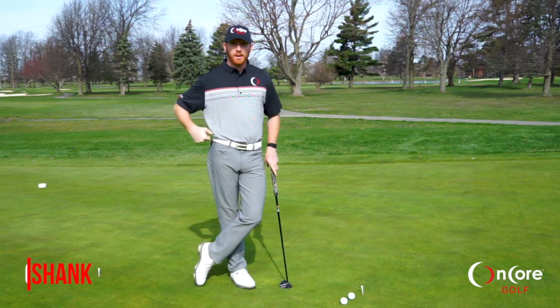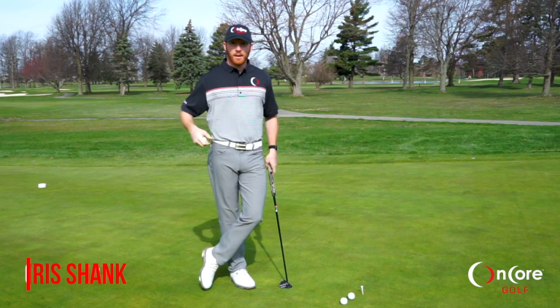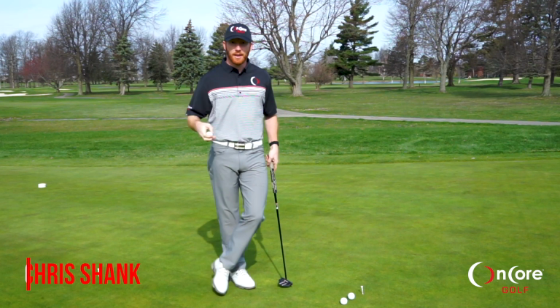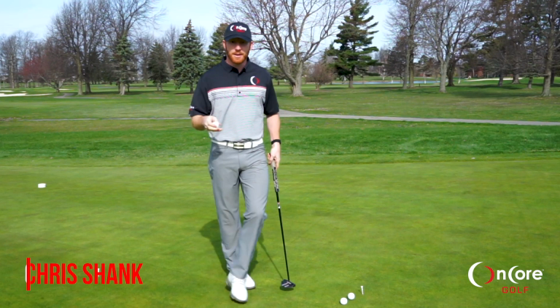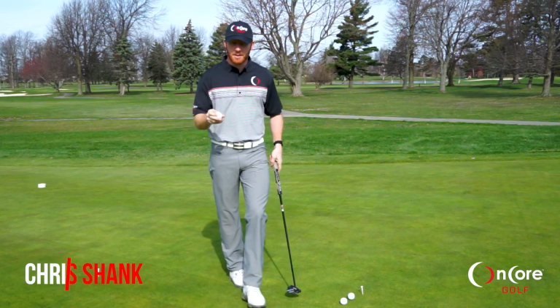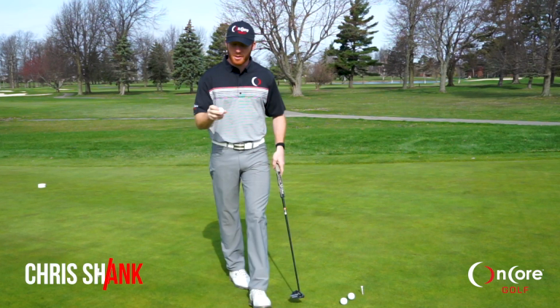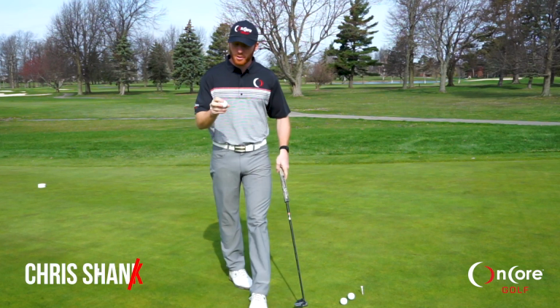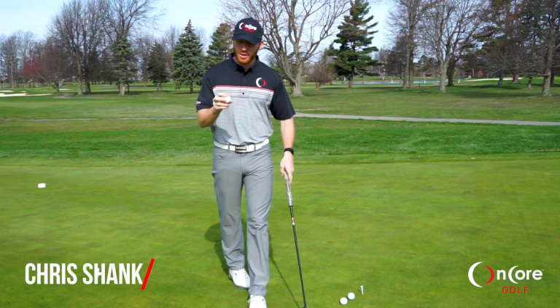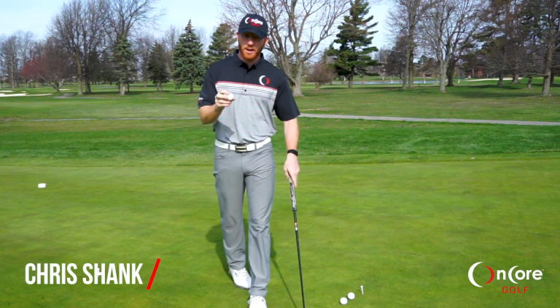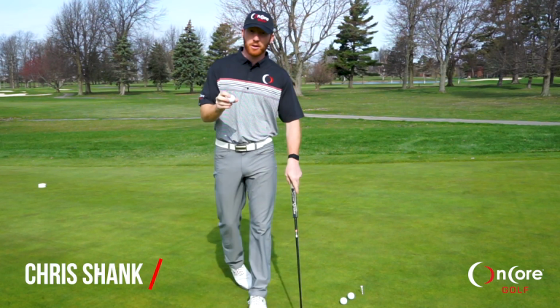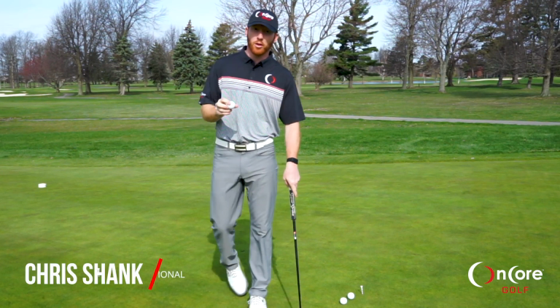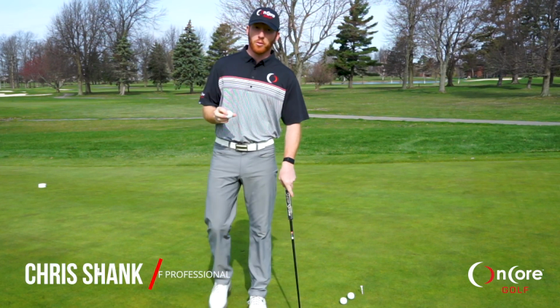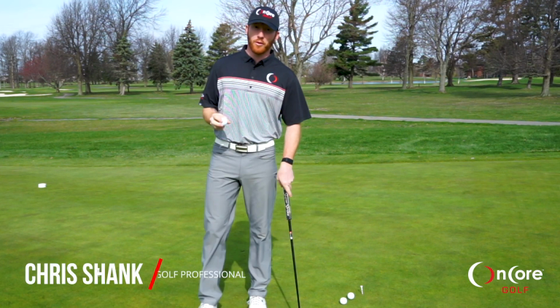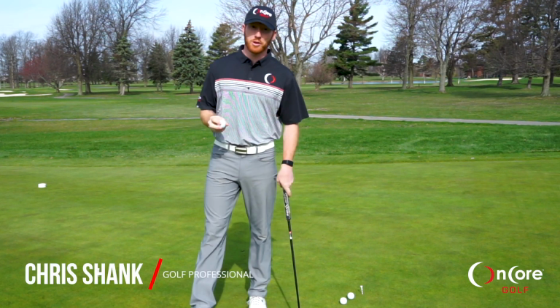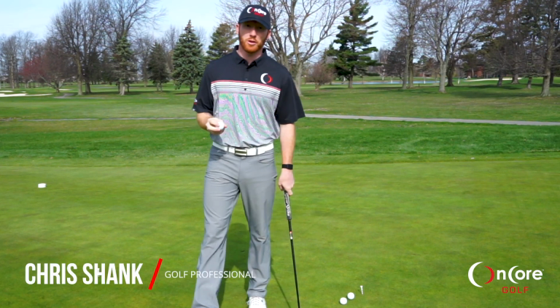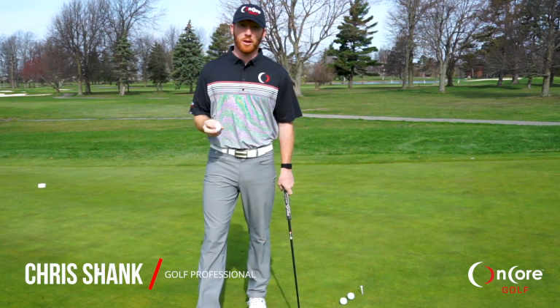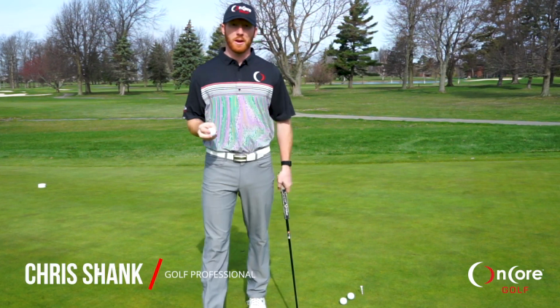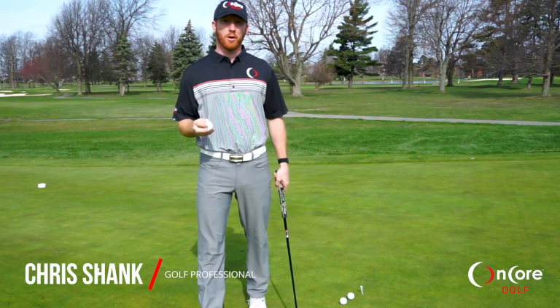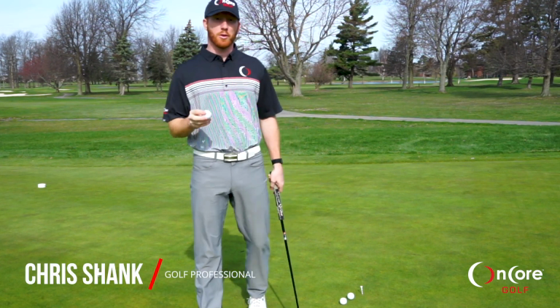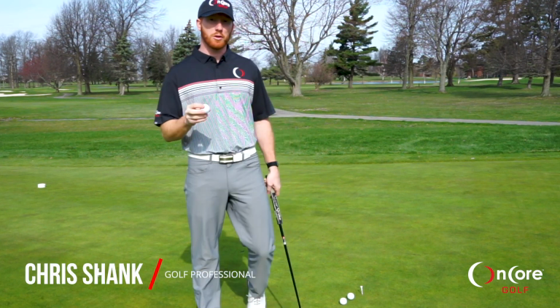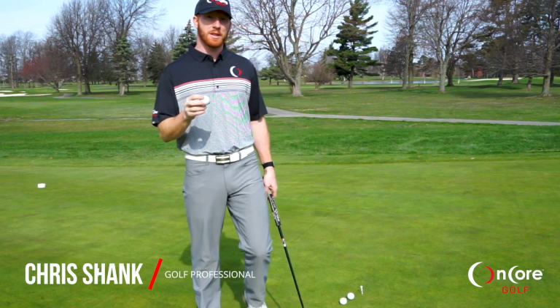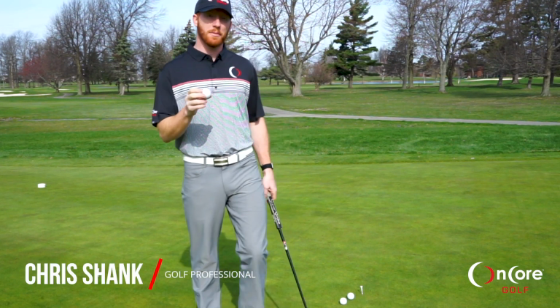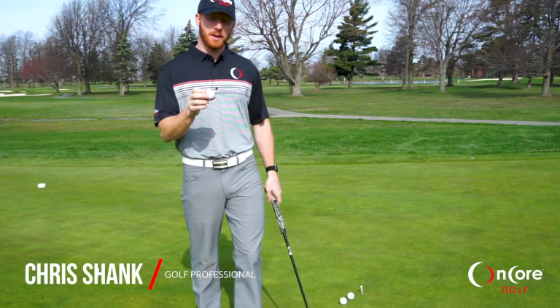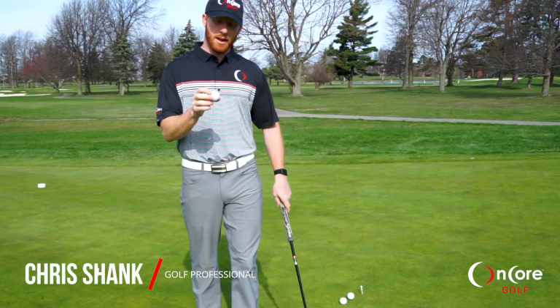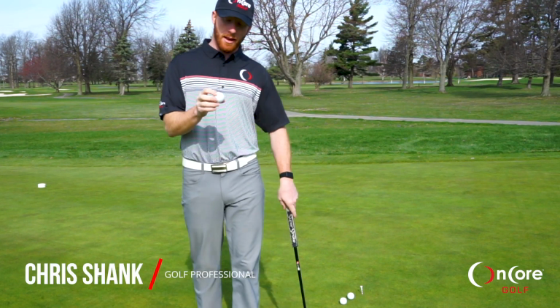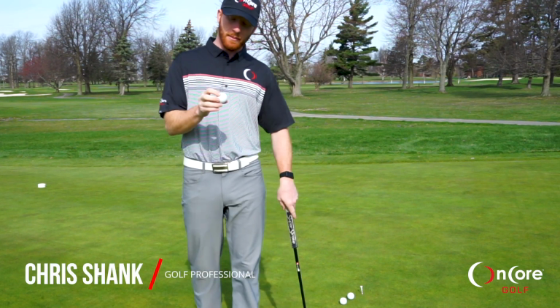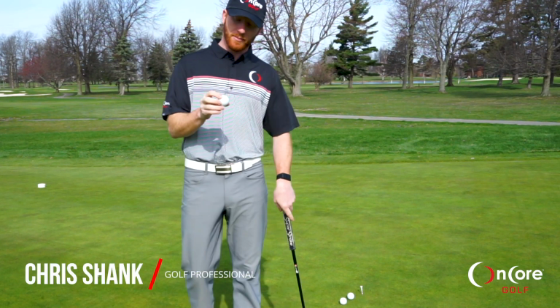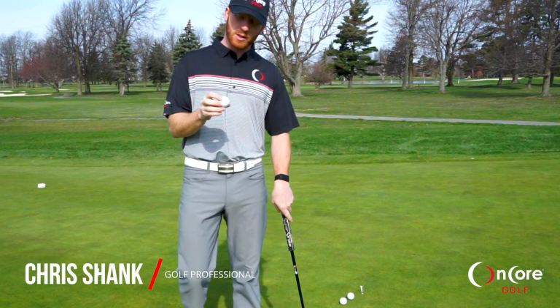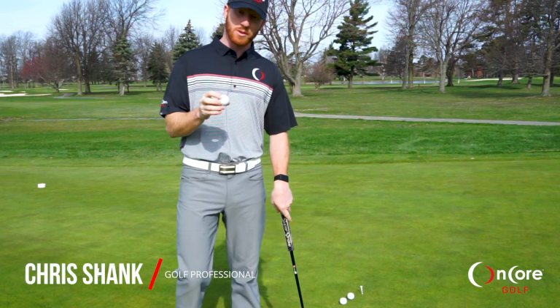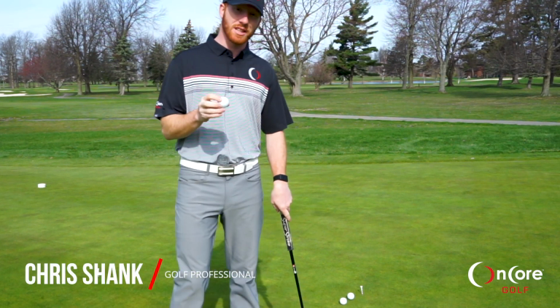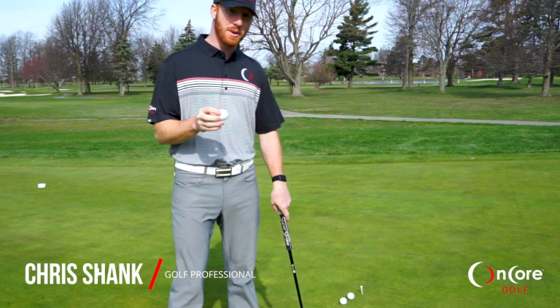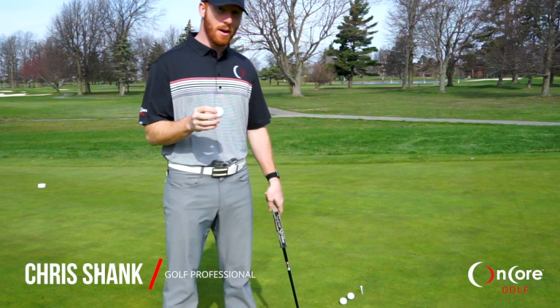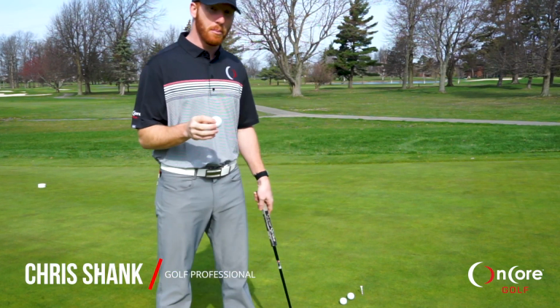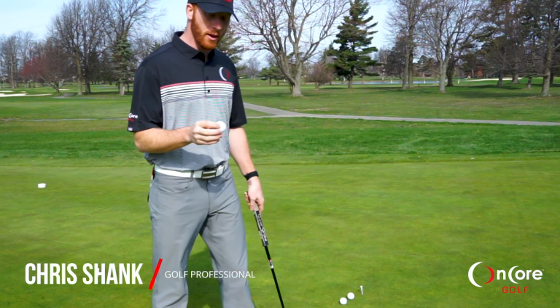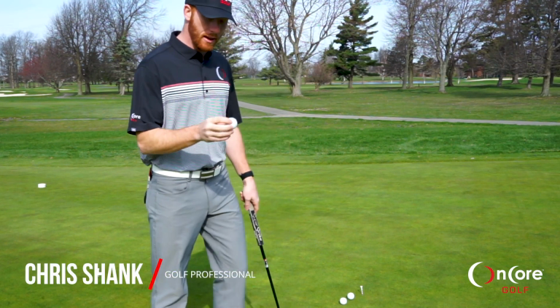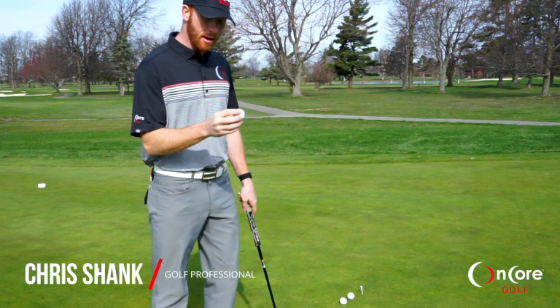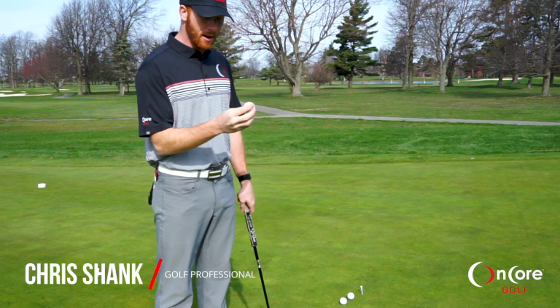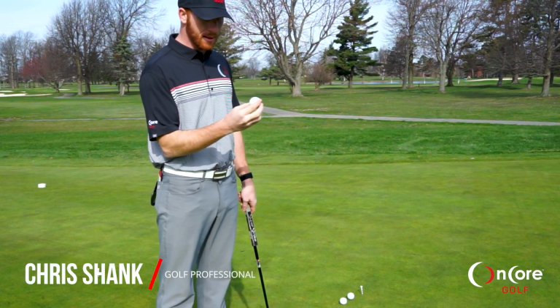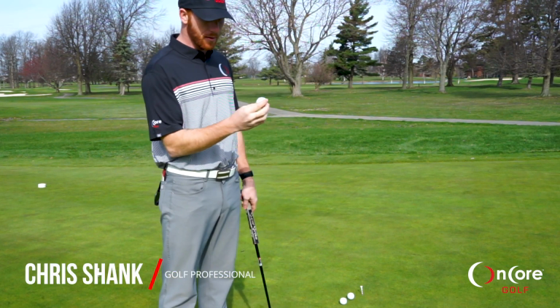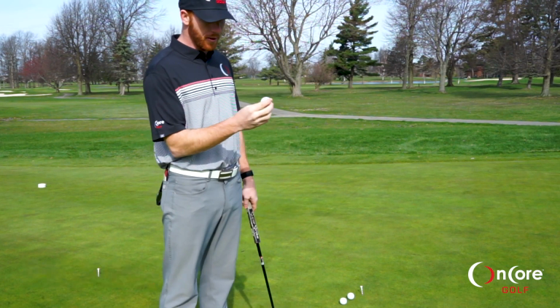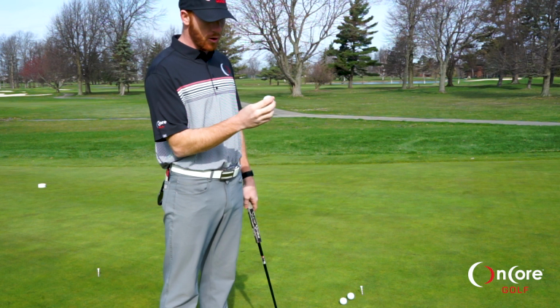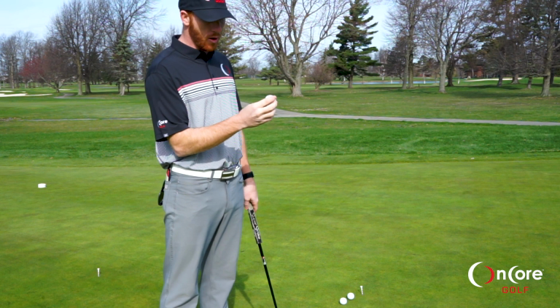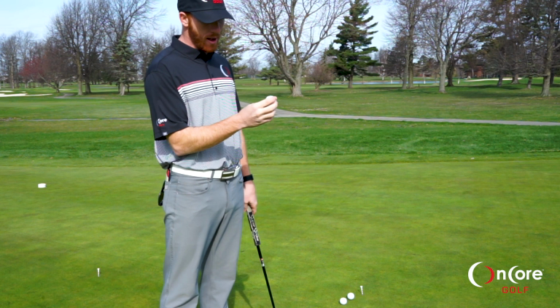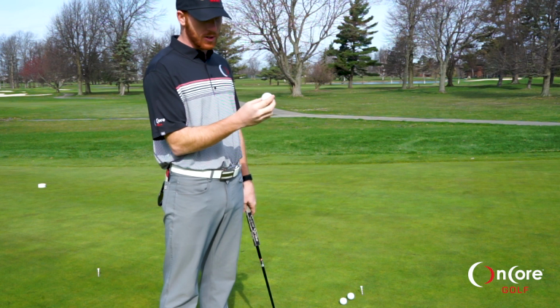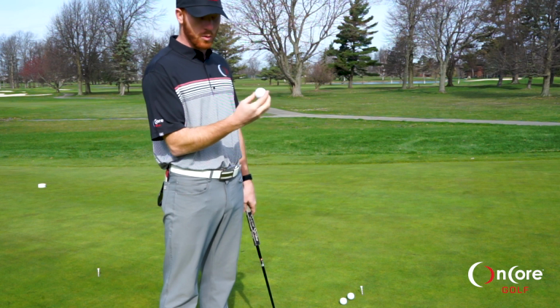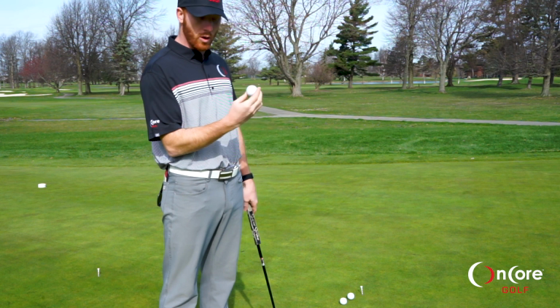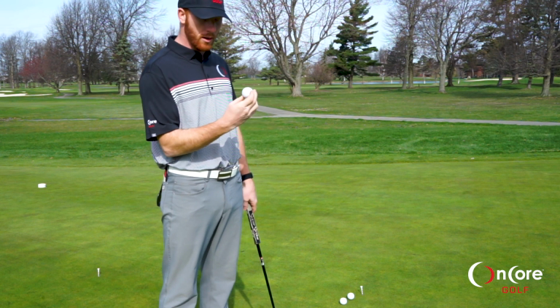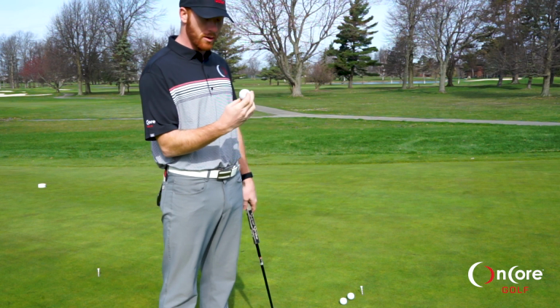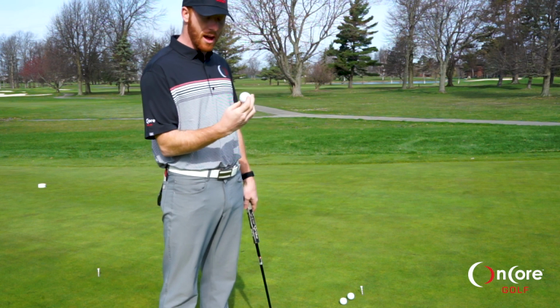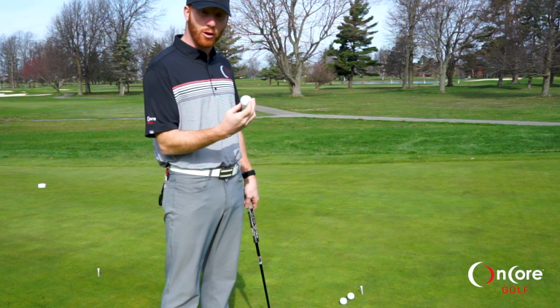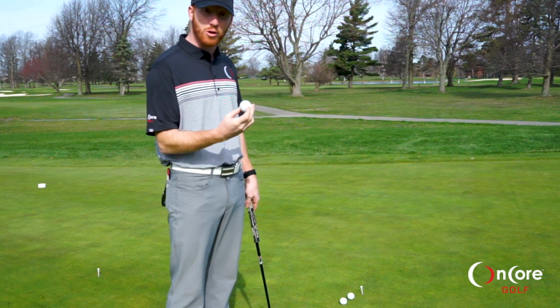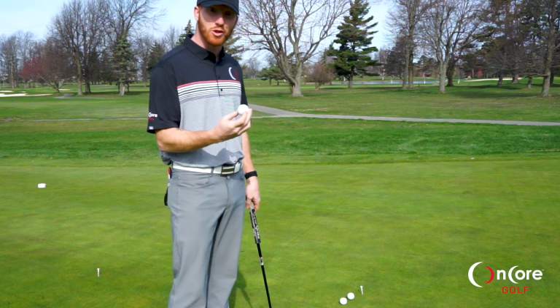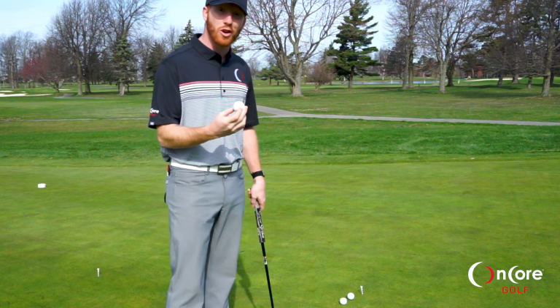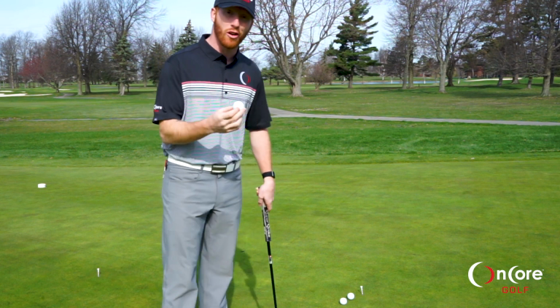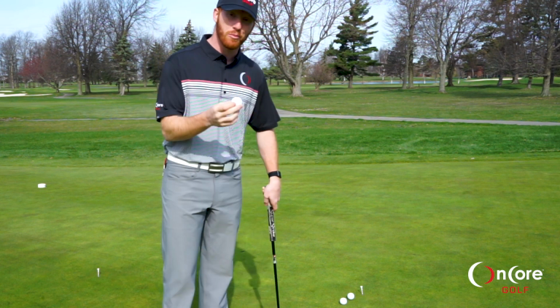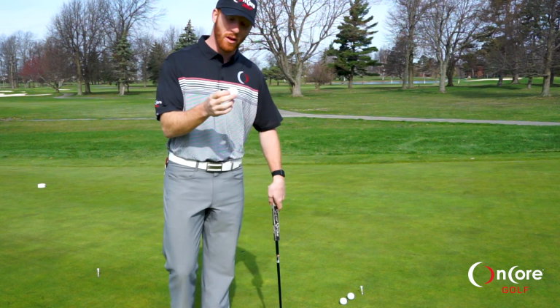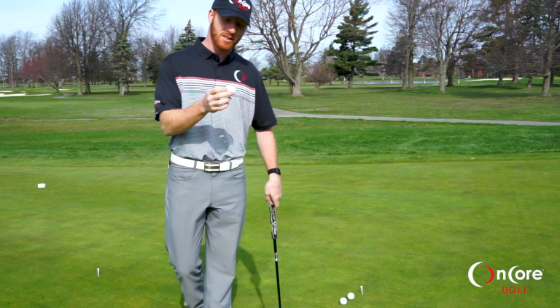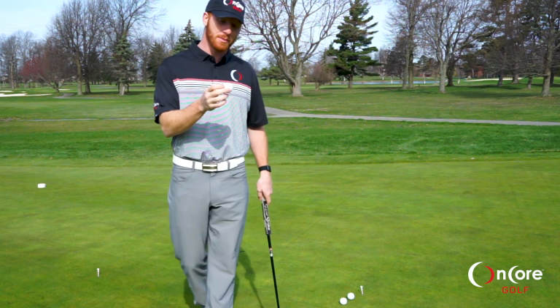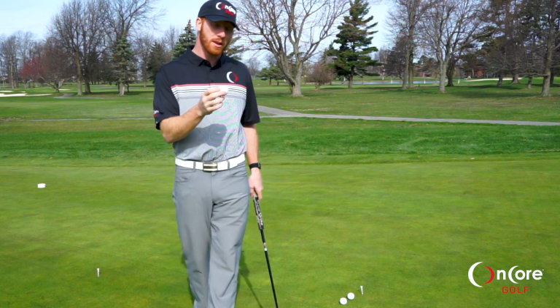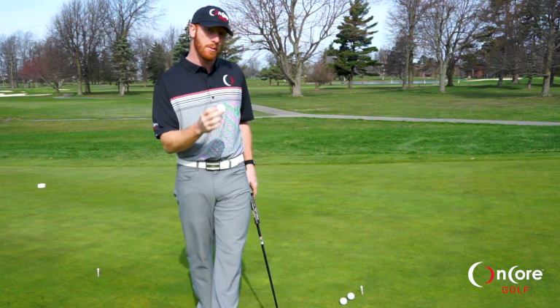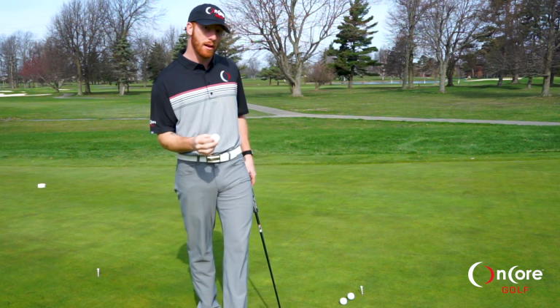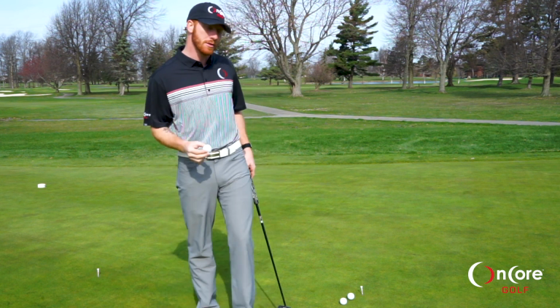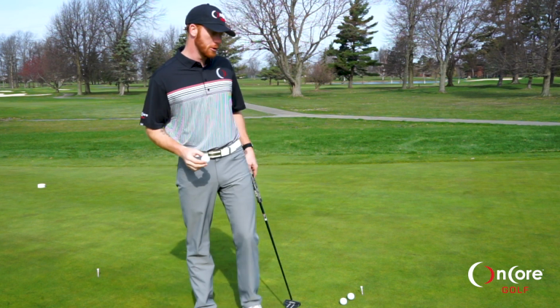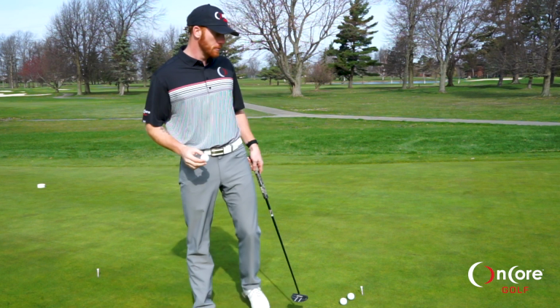Hey guys, it's Chris Shank, Golf Professional, and I'm here with your tip of the day. This one's going to be on putting. I've got the Vero X1, Encore's new golf ball — it's going to be coming out soon.